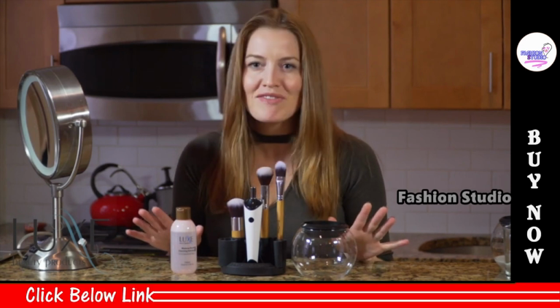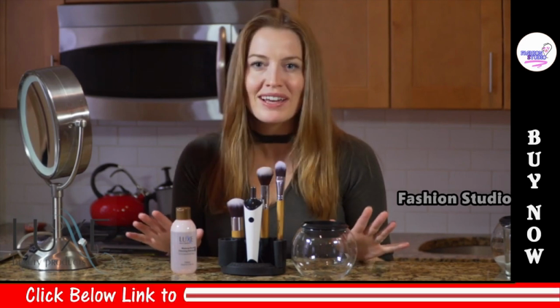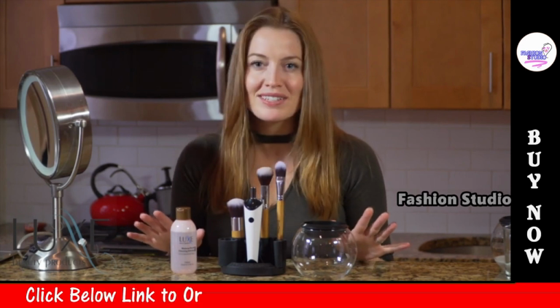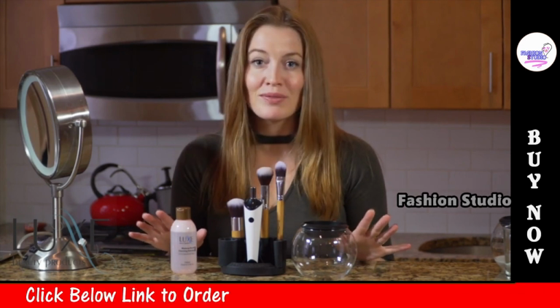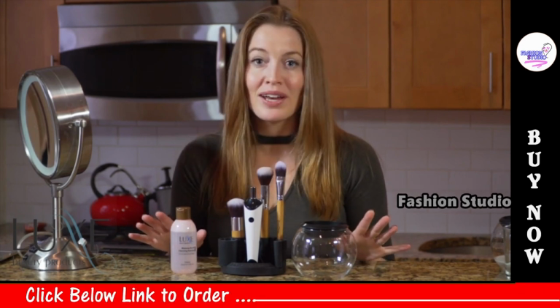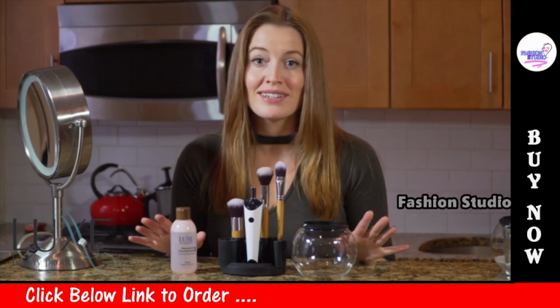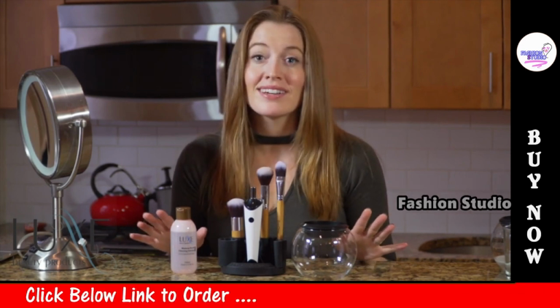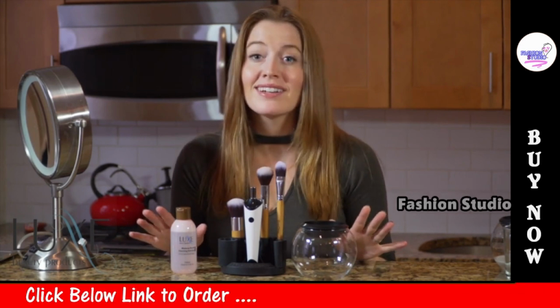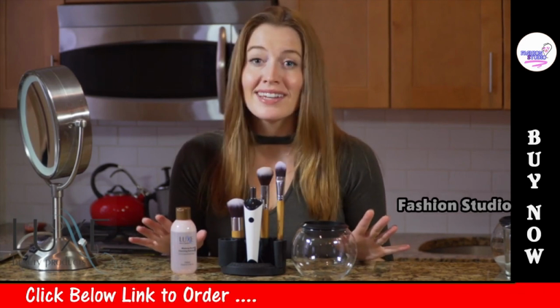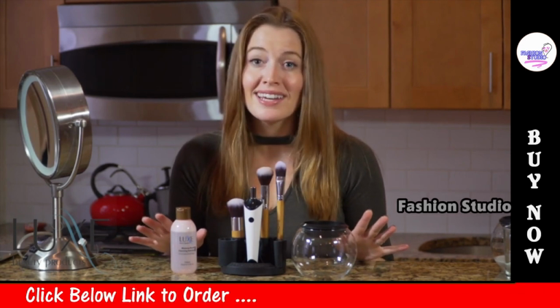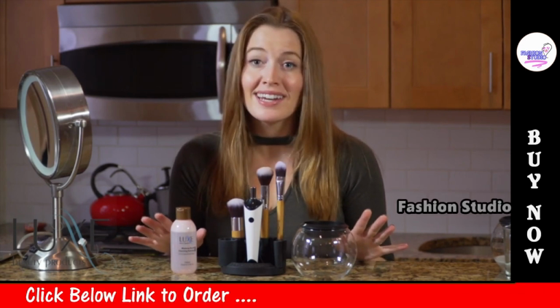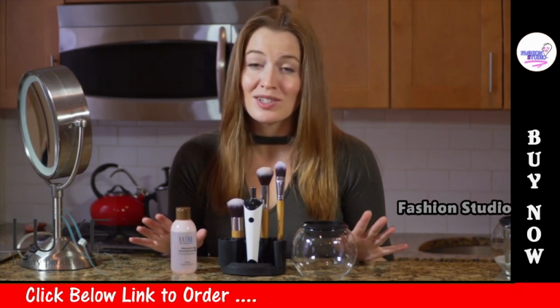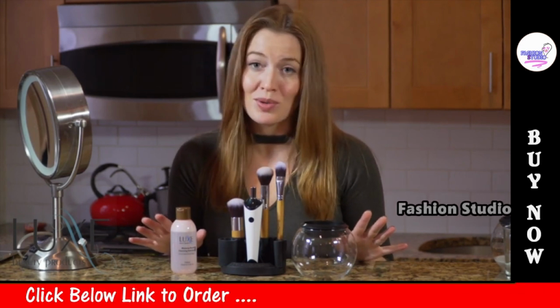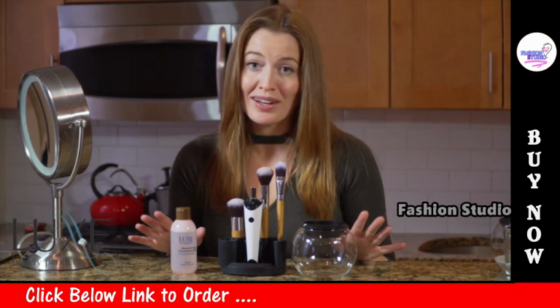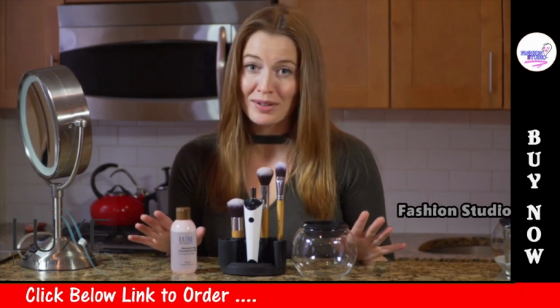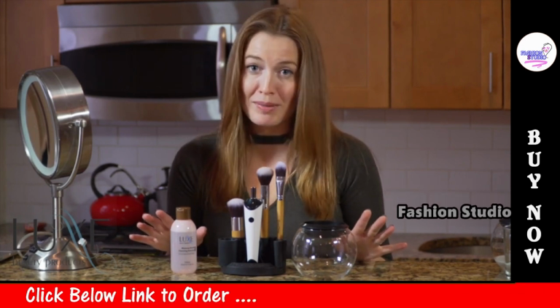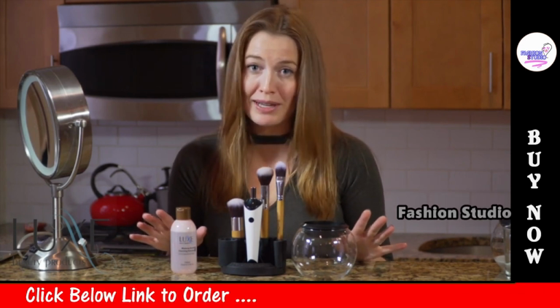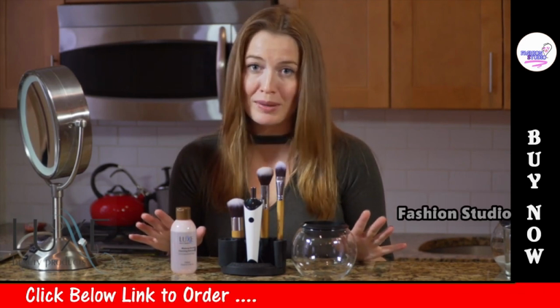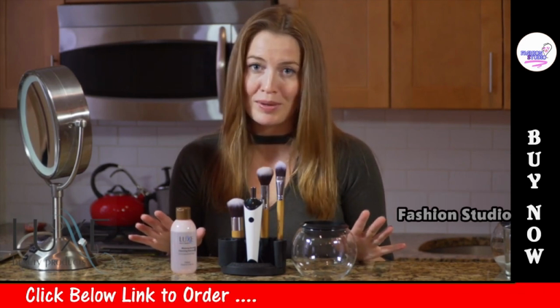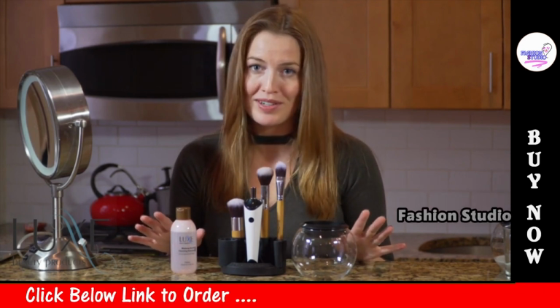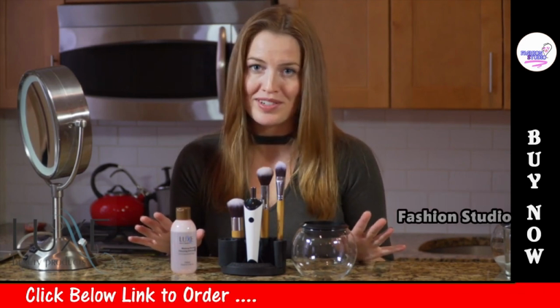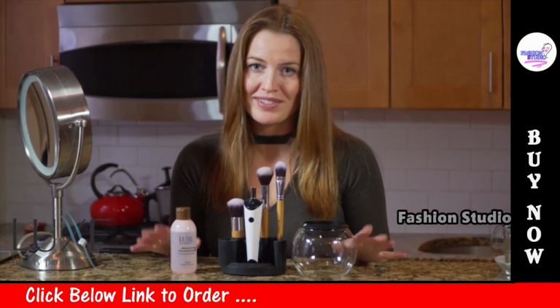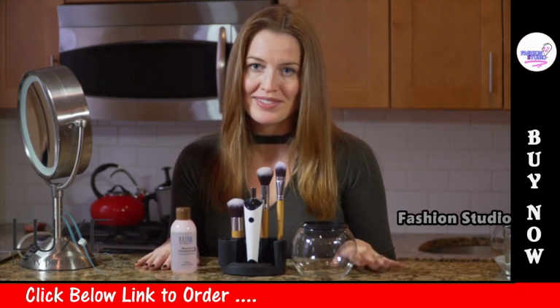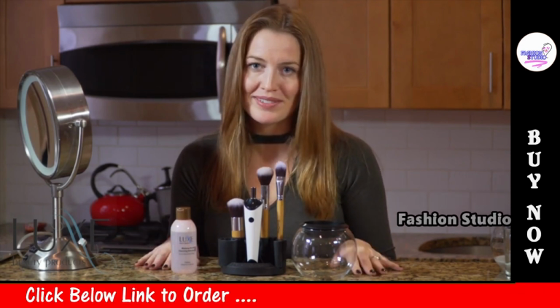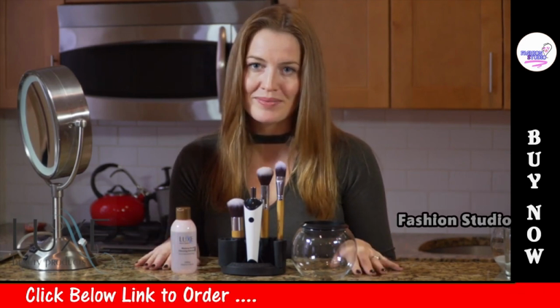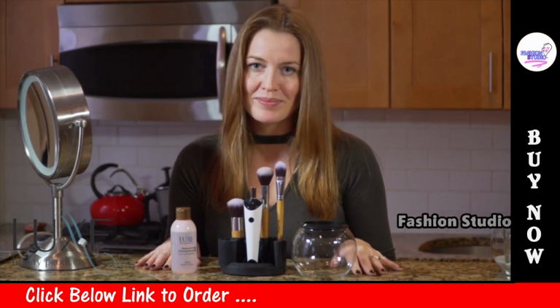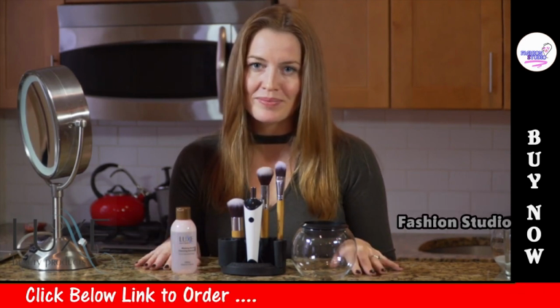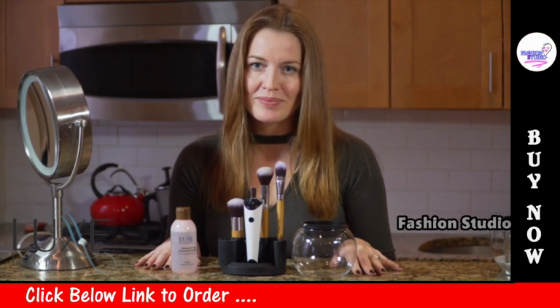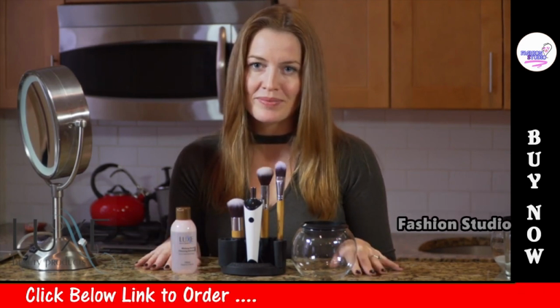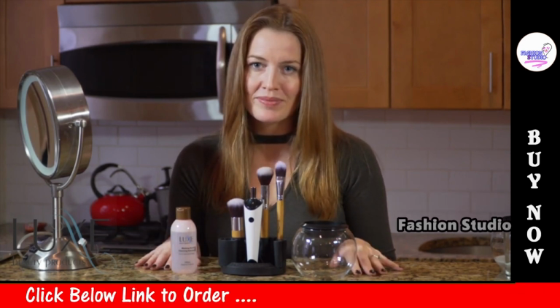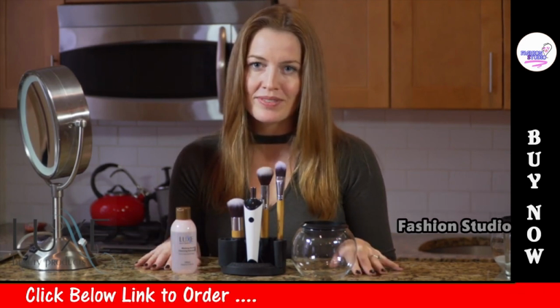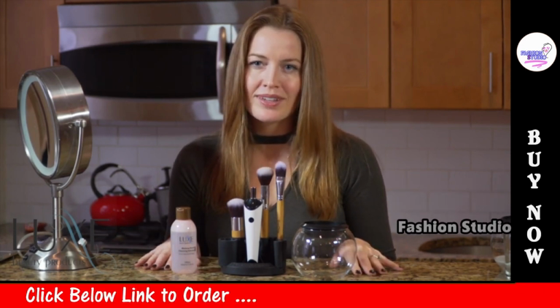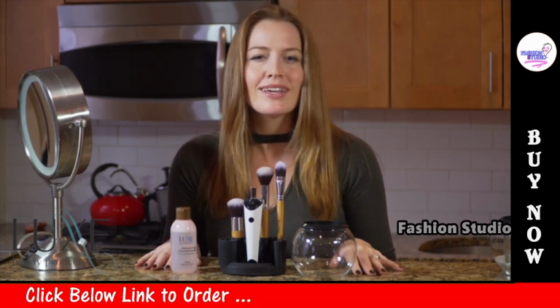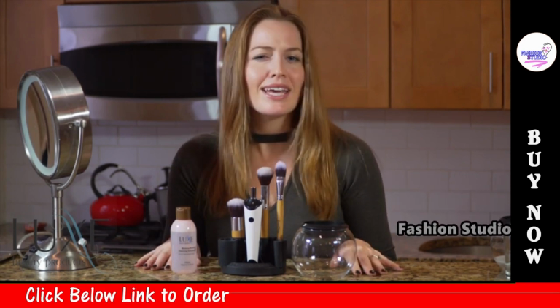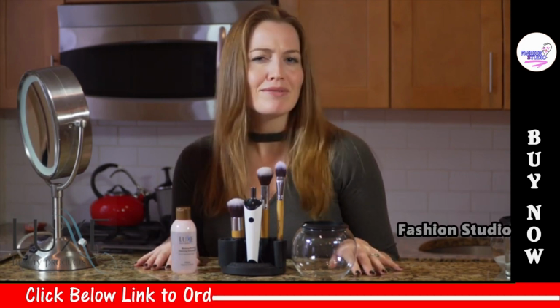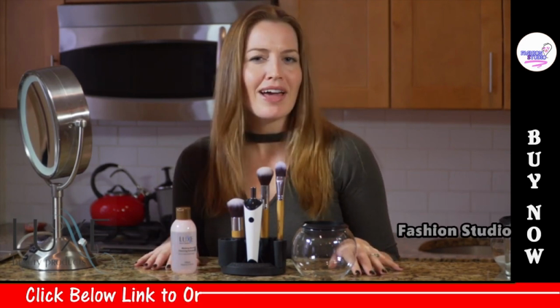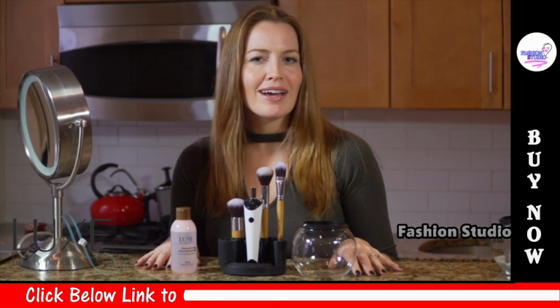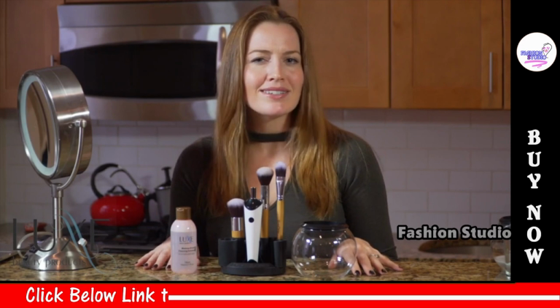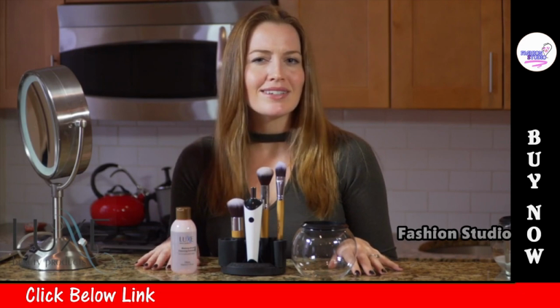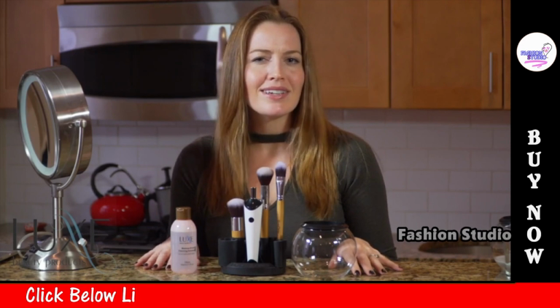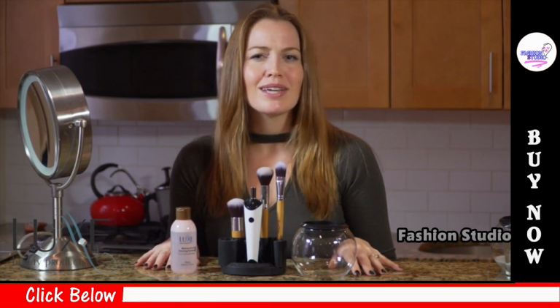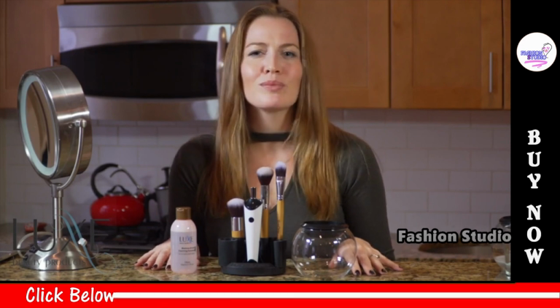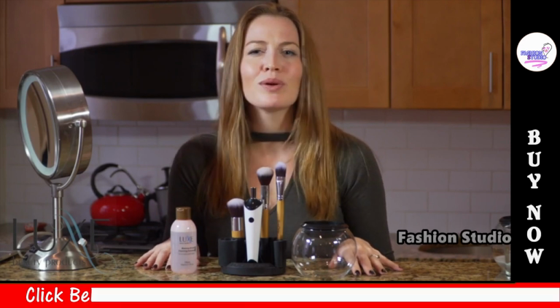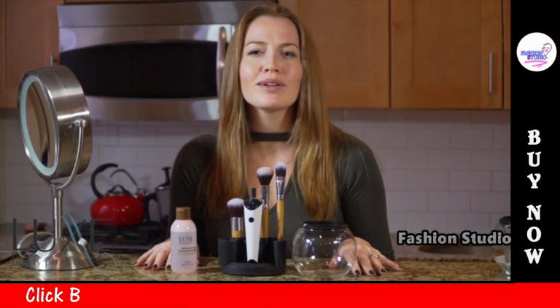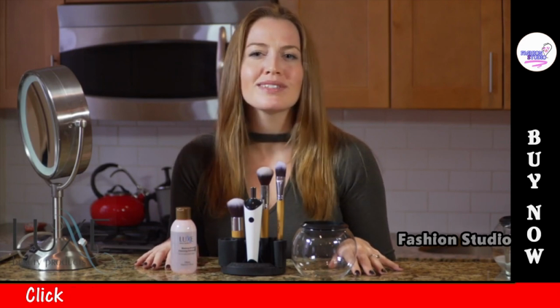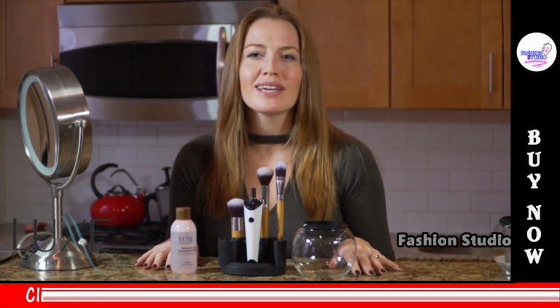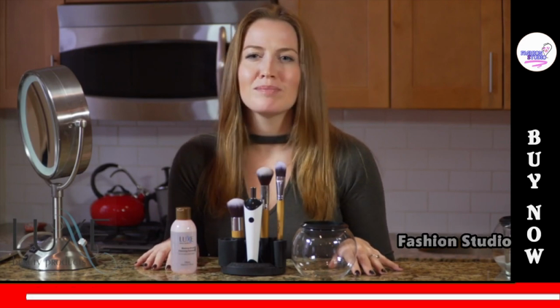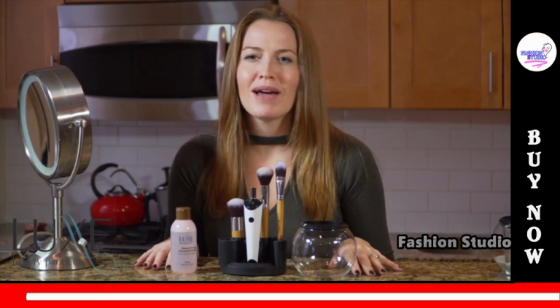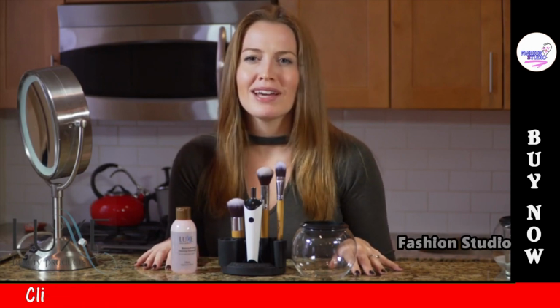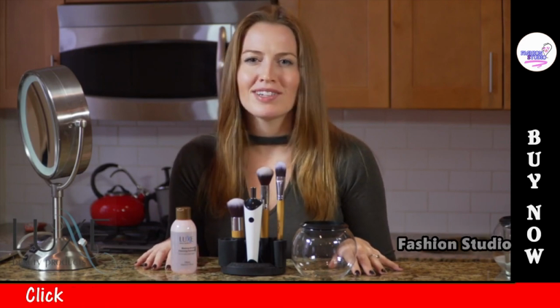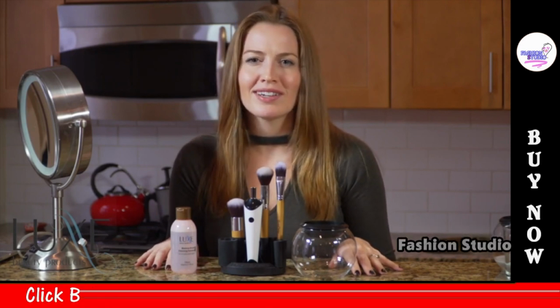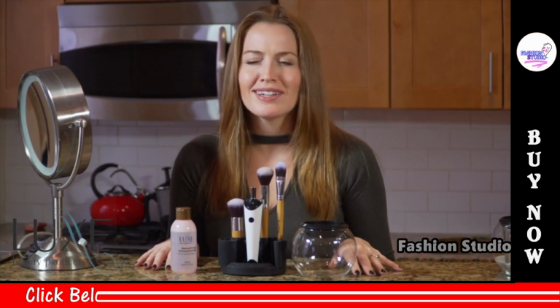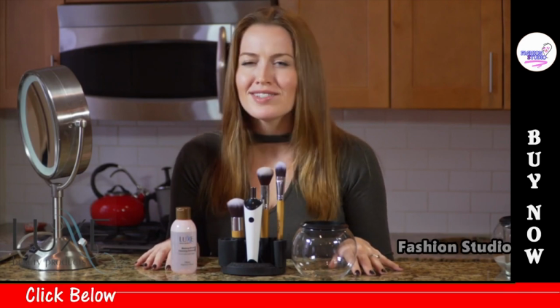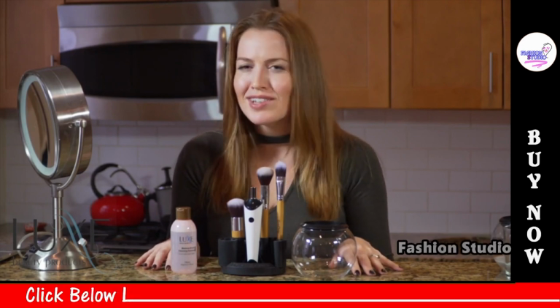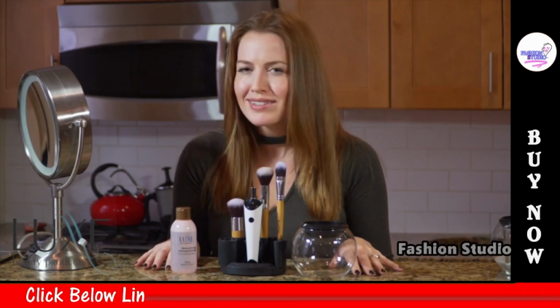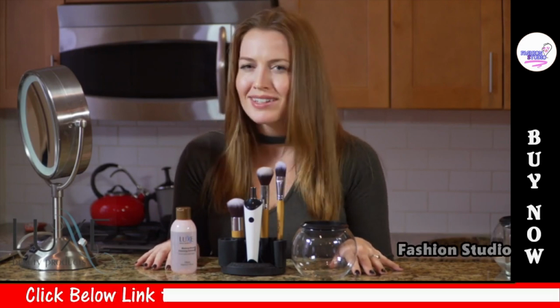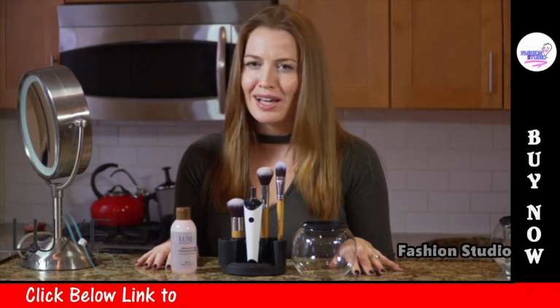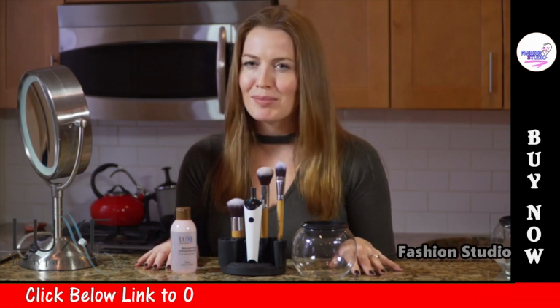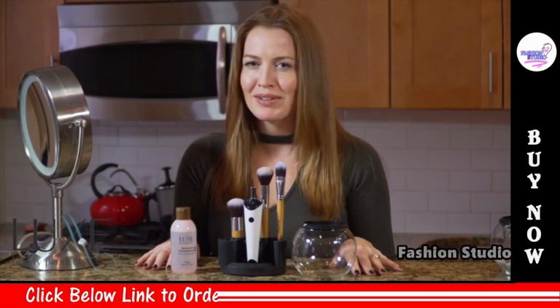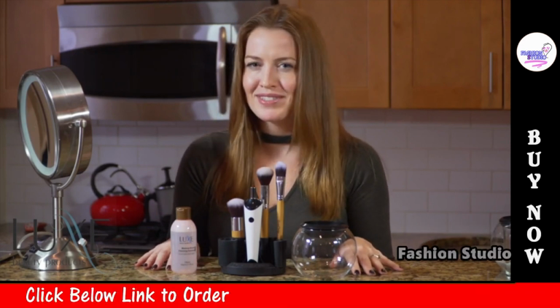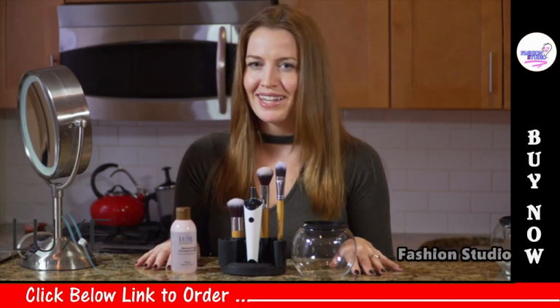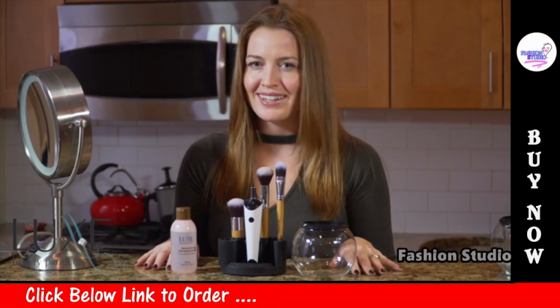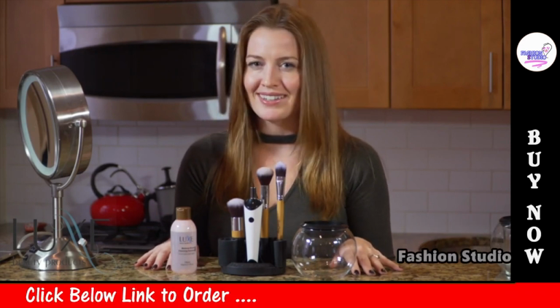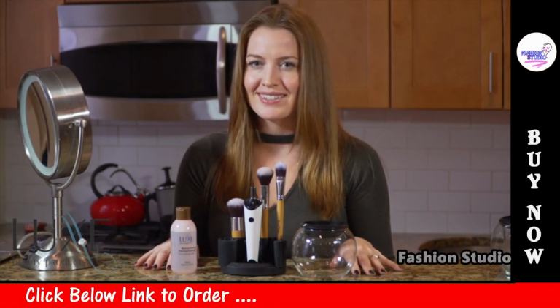The Luxe Makeup Brush Cleaner is an easy, effective way to clean and dry your makeup brushes. In fact, it works like magic in just a couple of seconds.